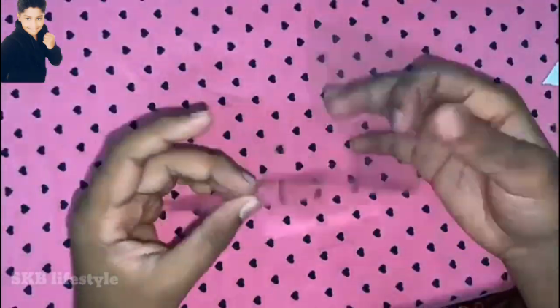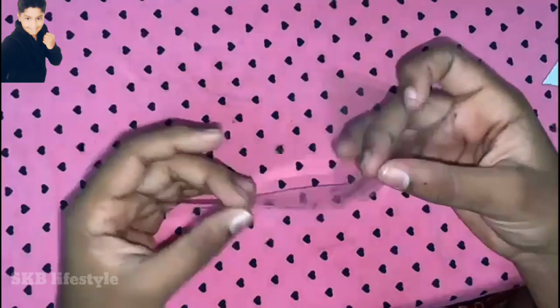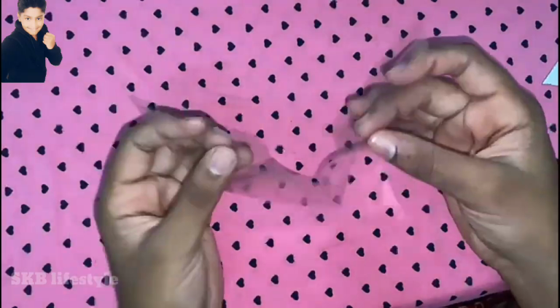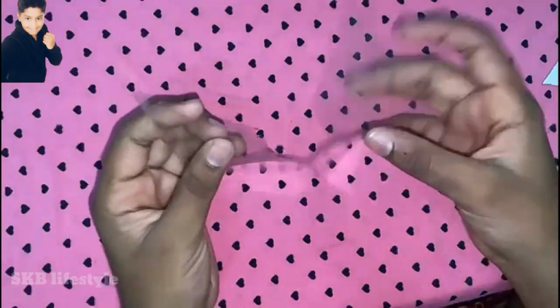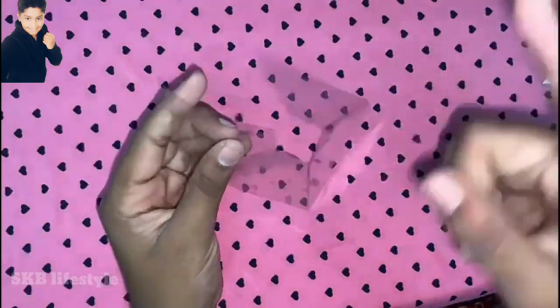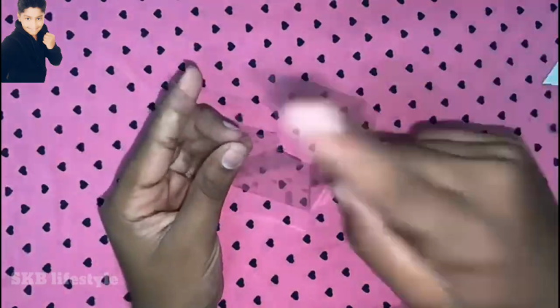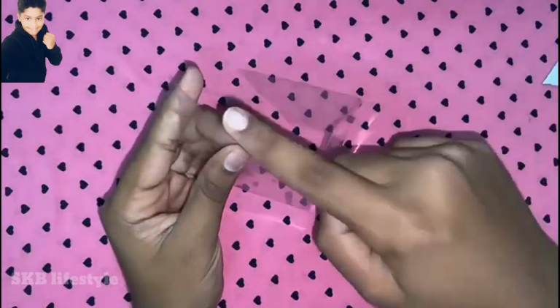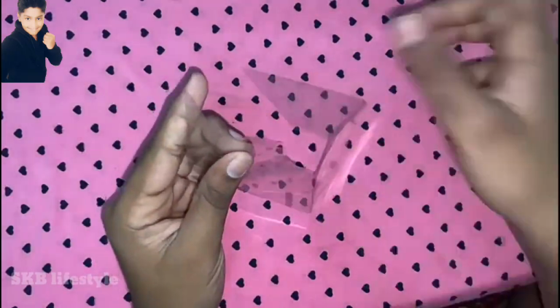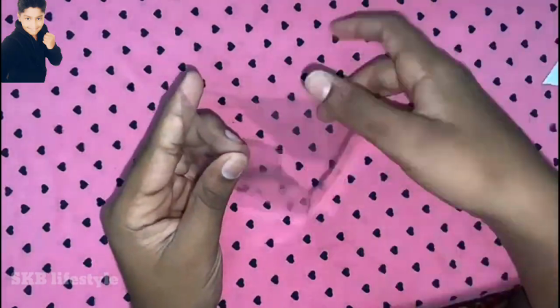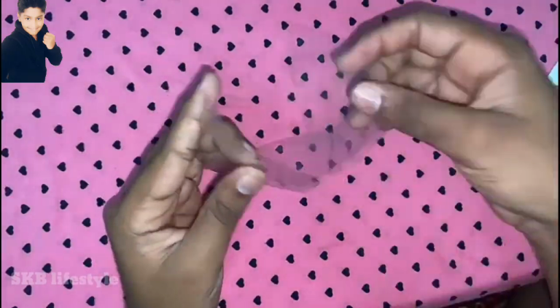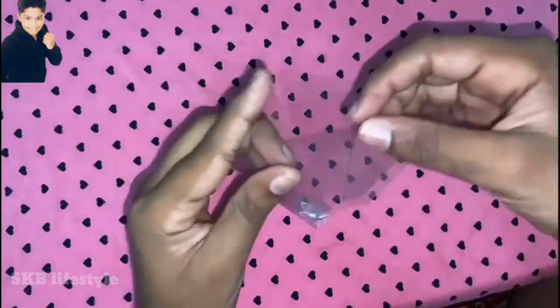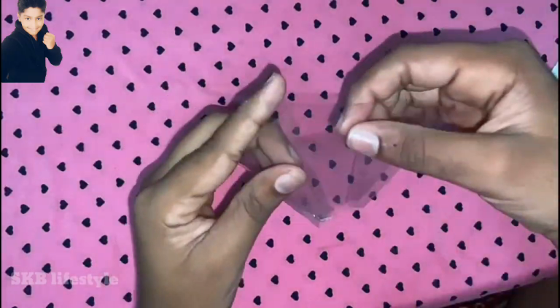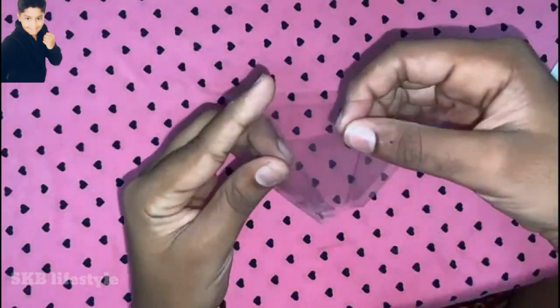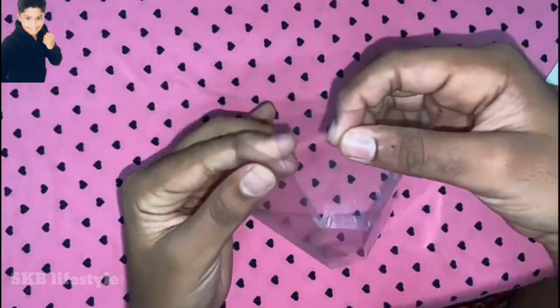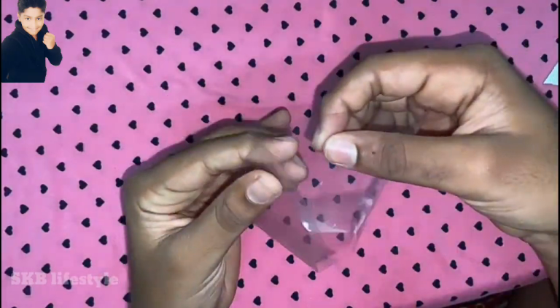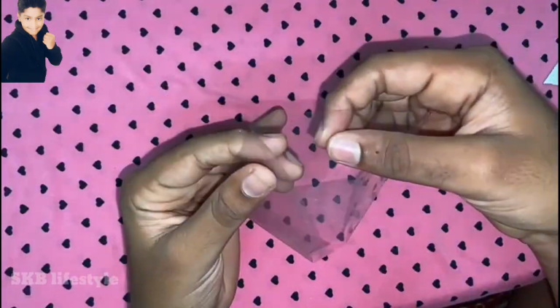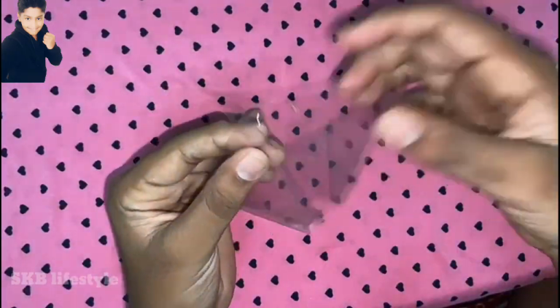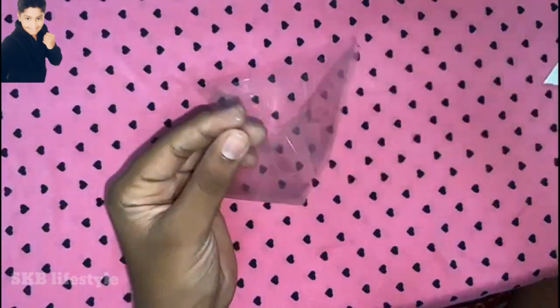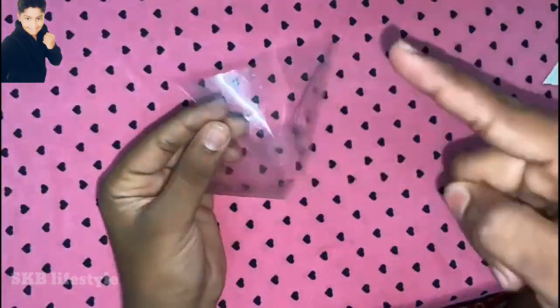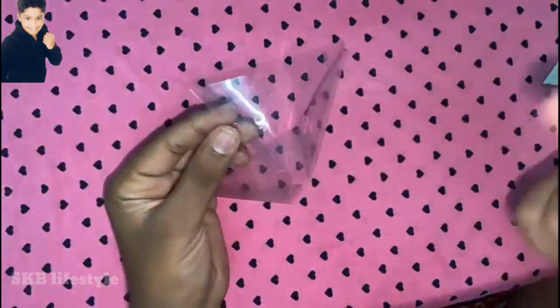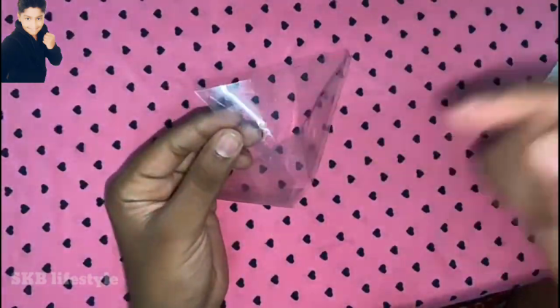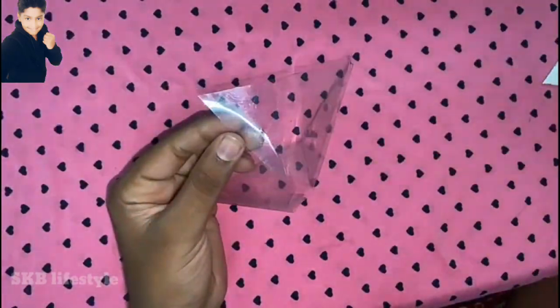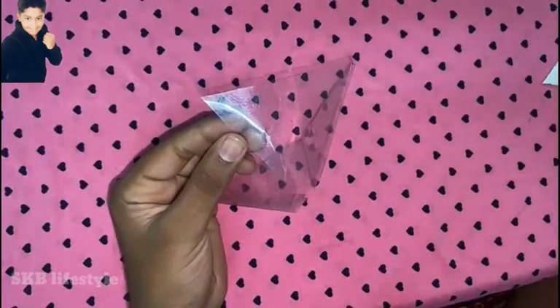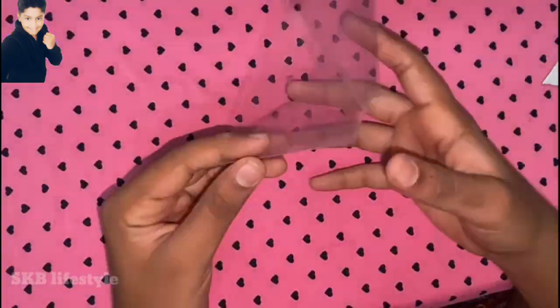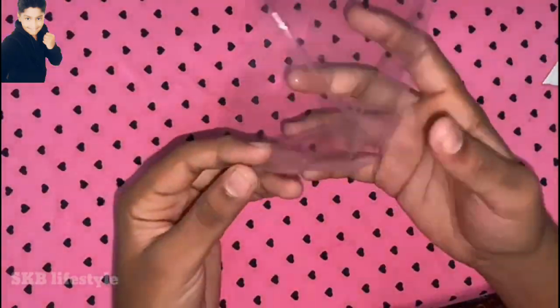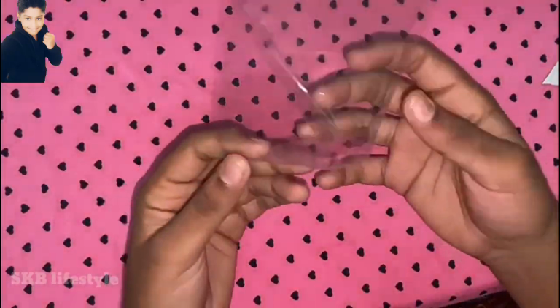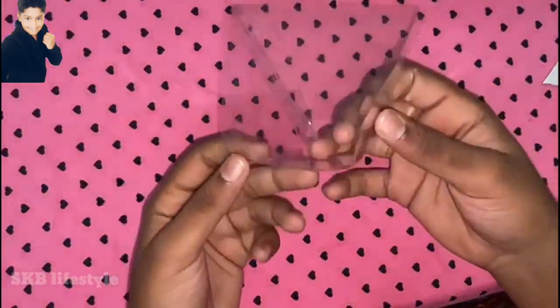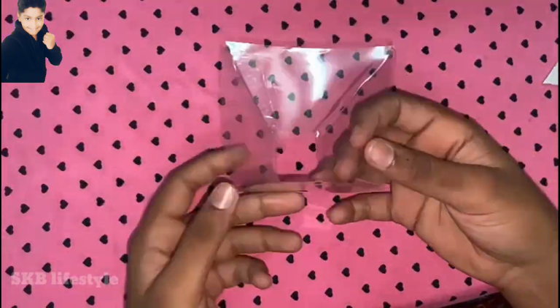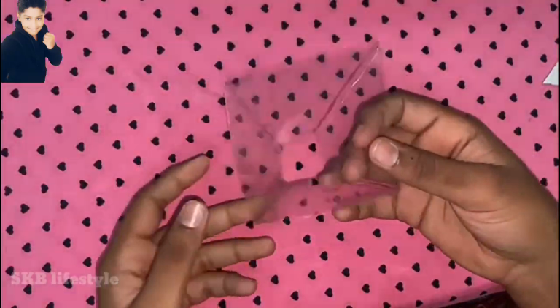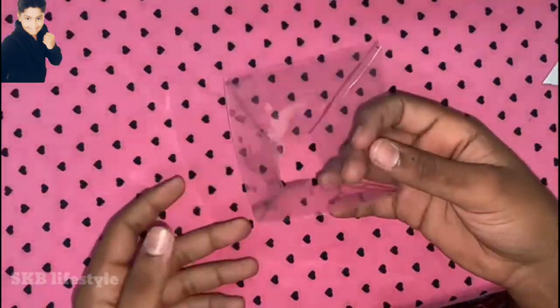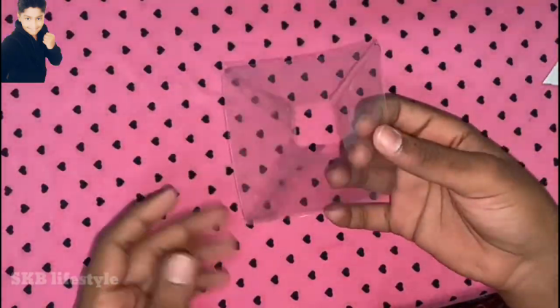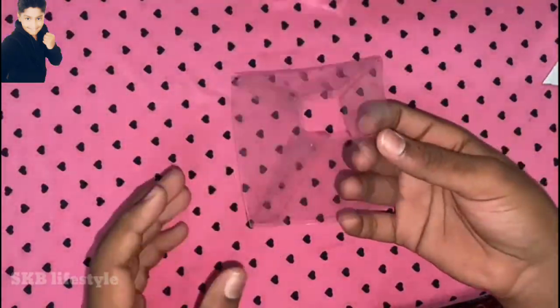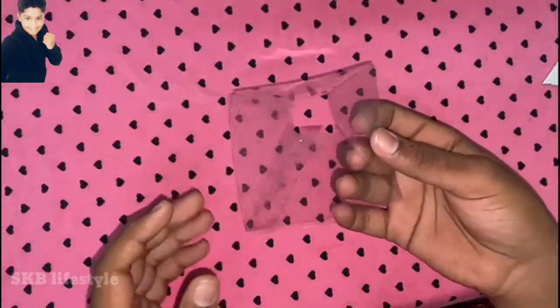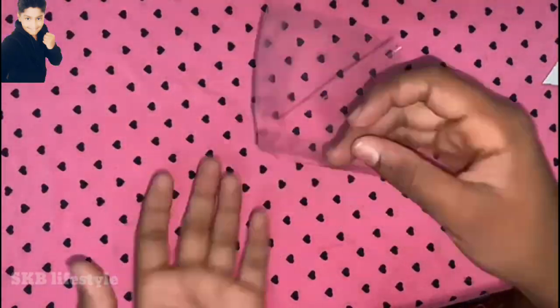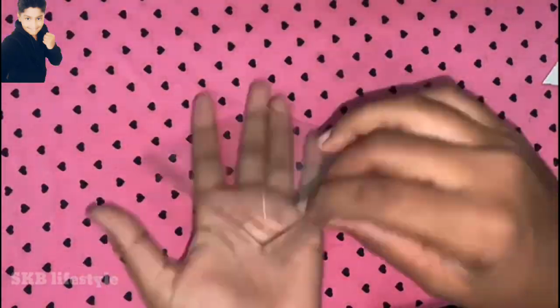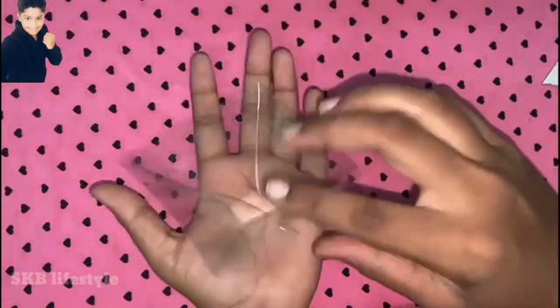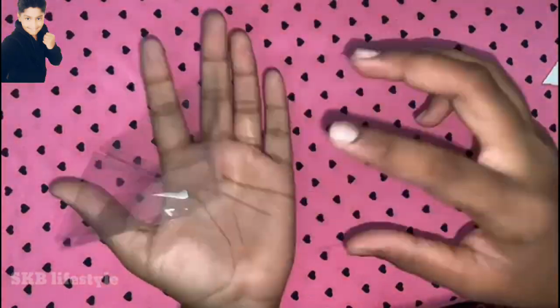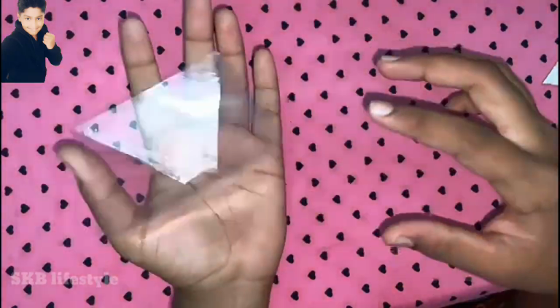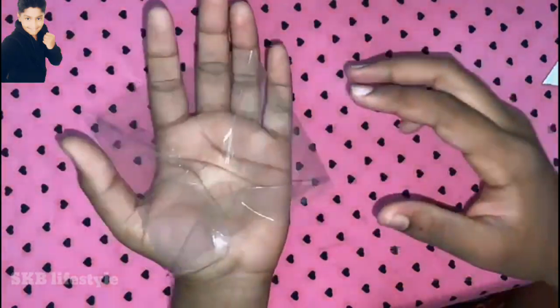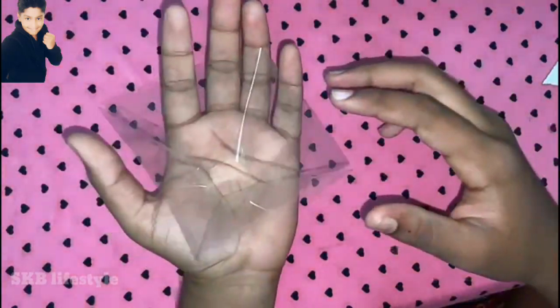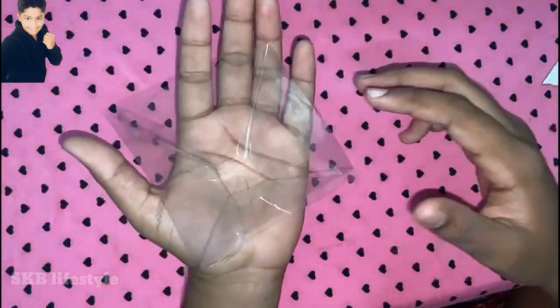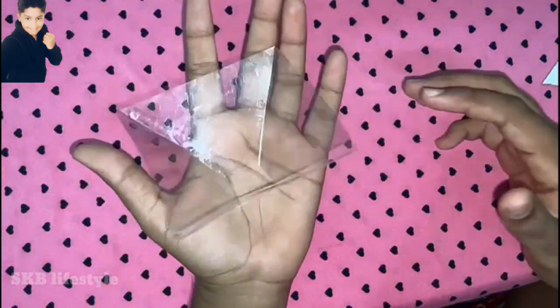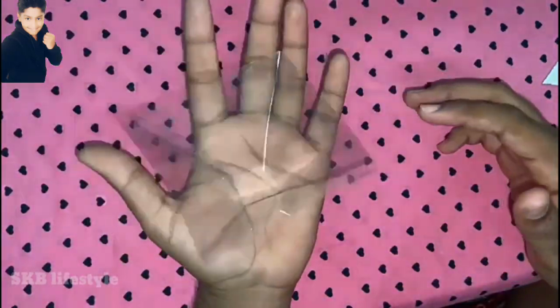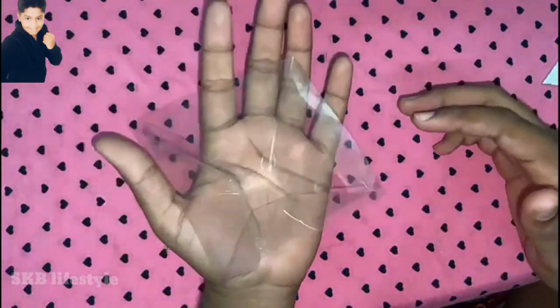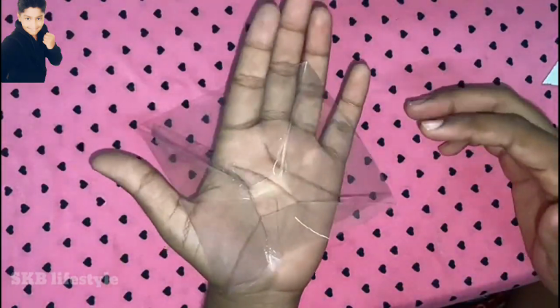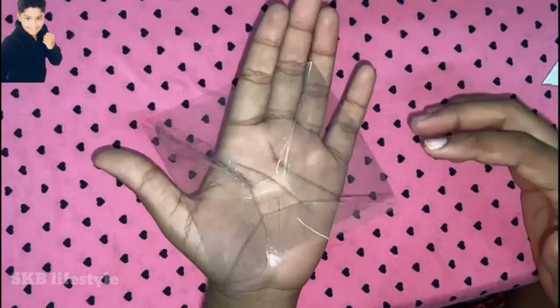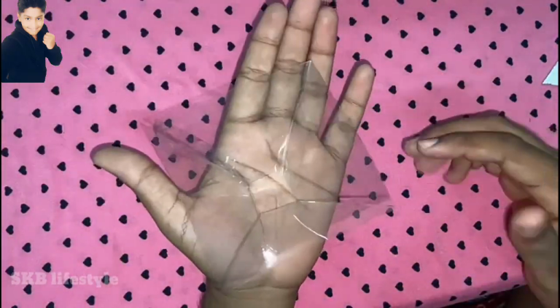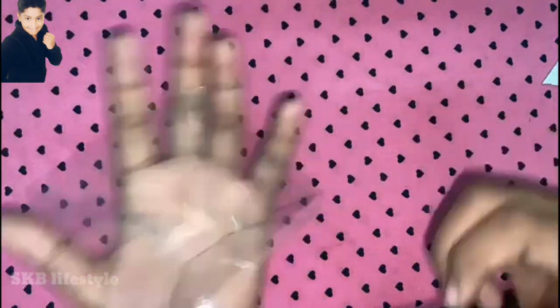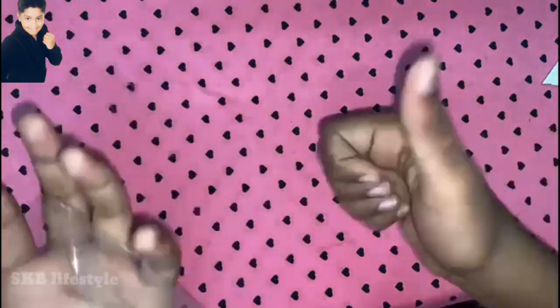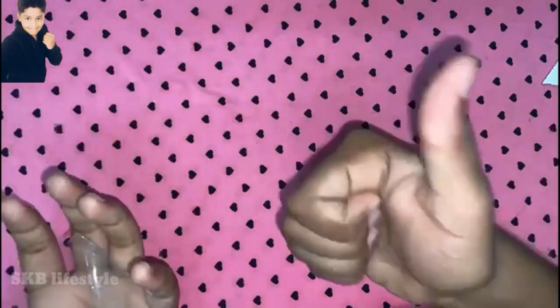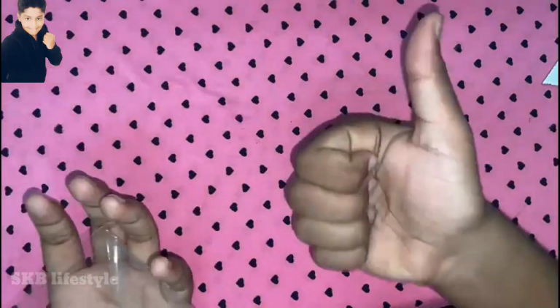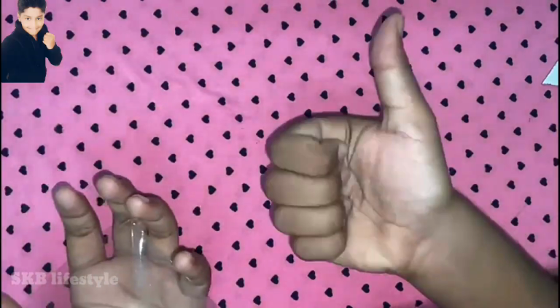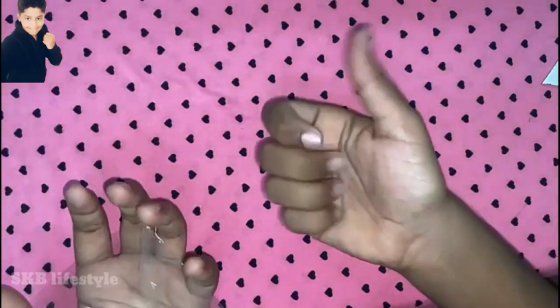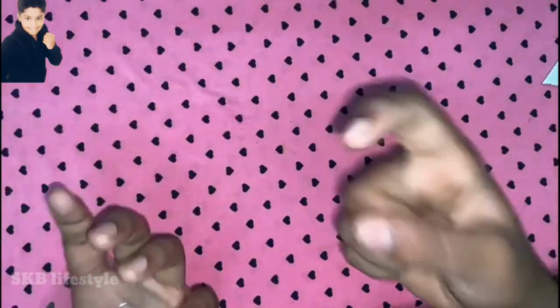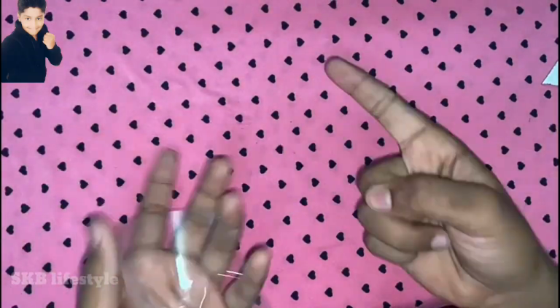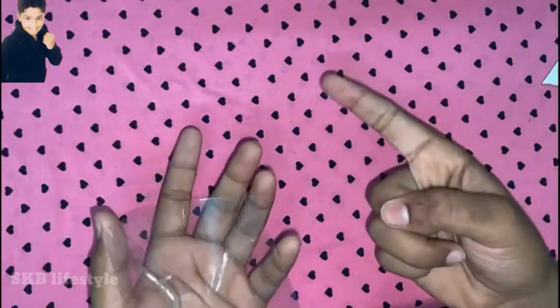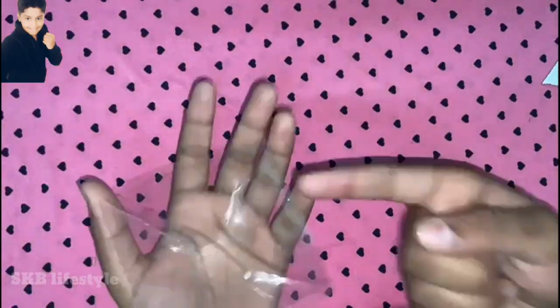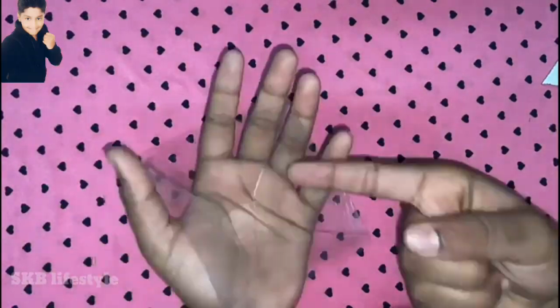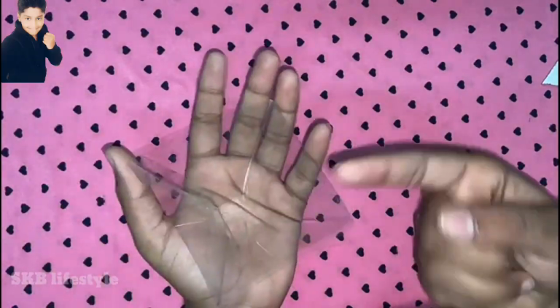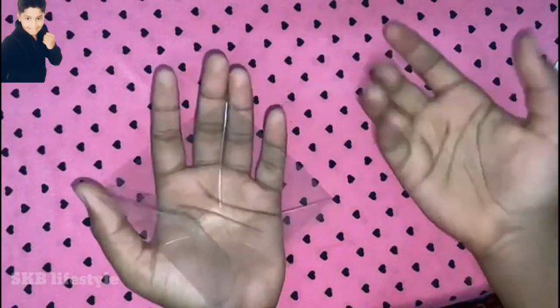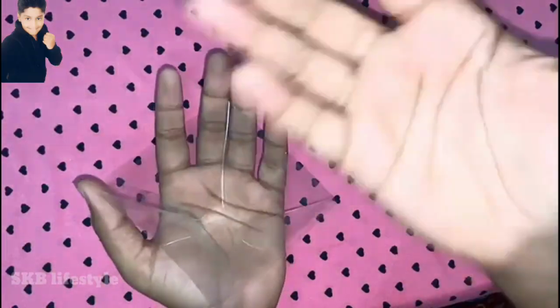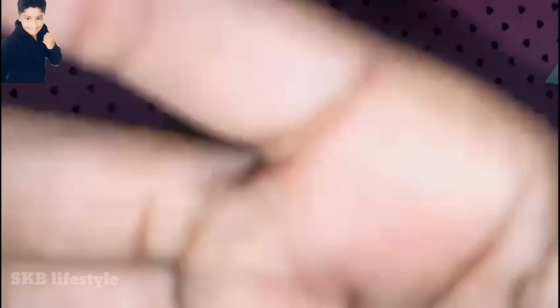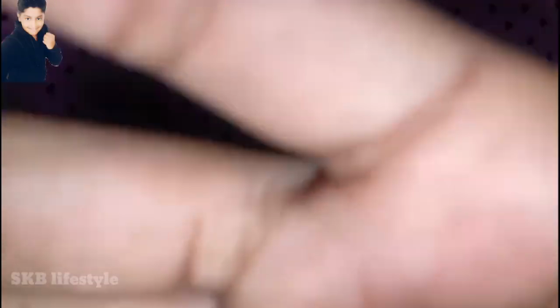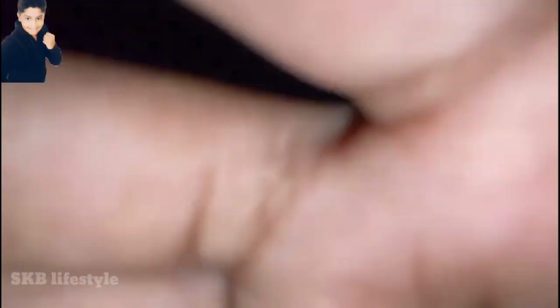Now I'm going to cut one side. The 3rd is our project. Now I'm going to test it.